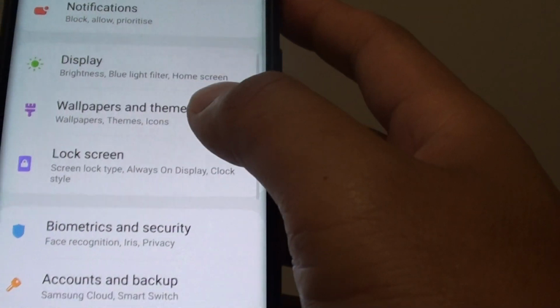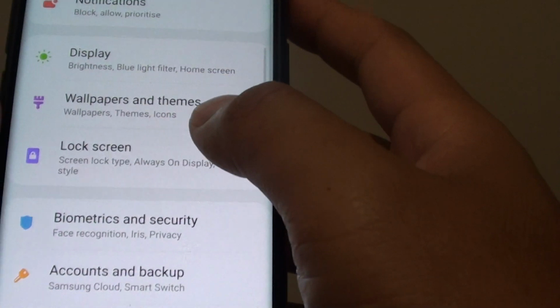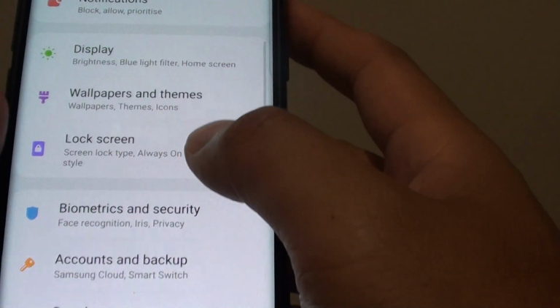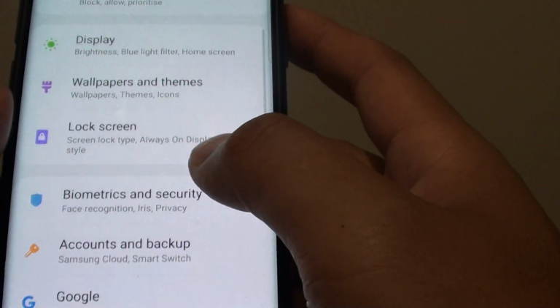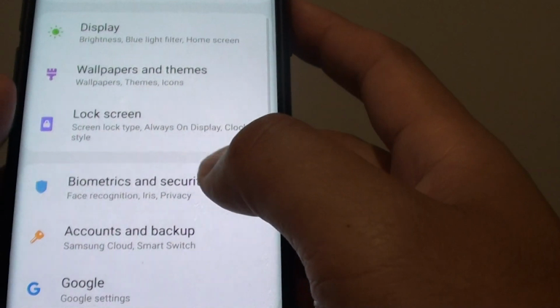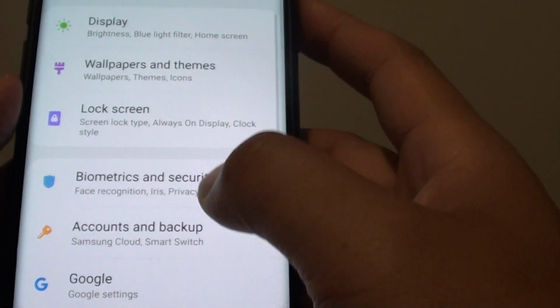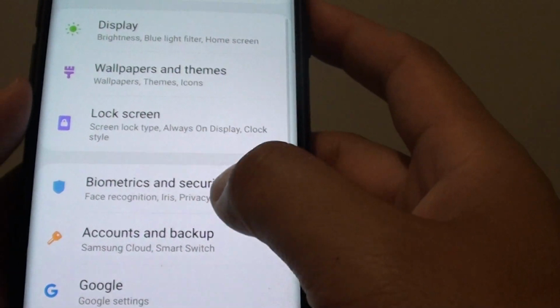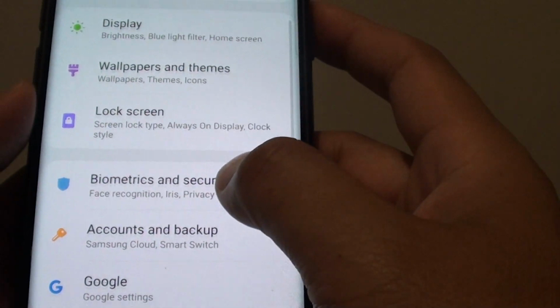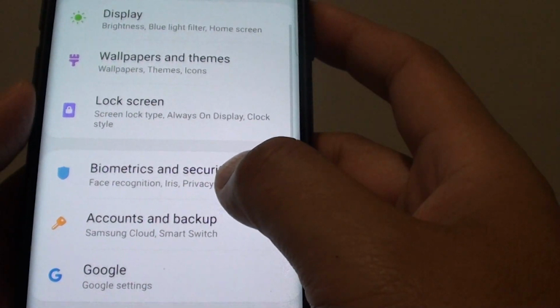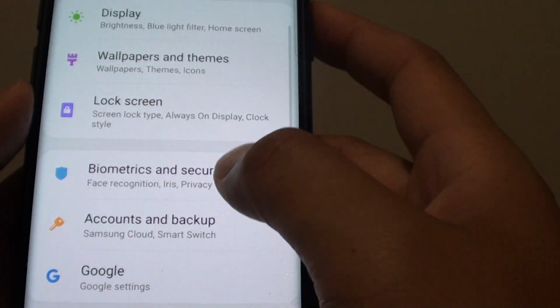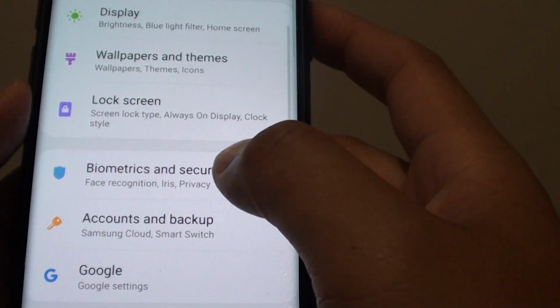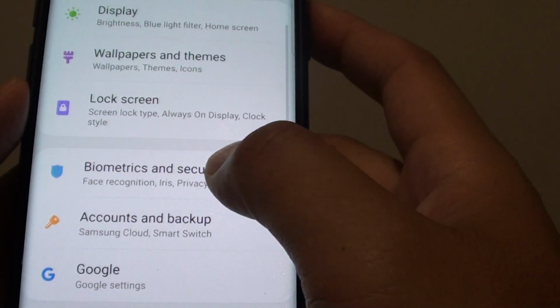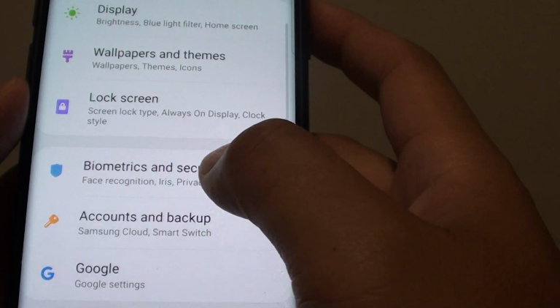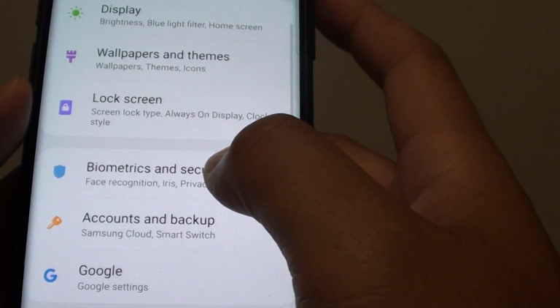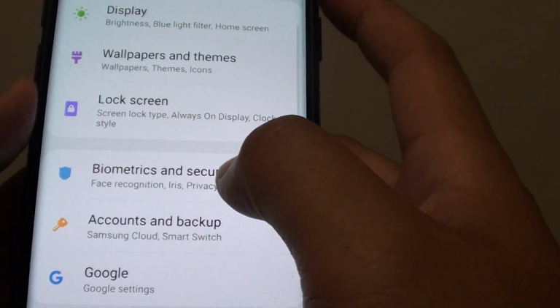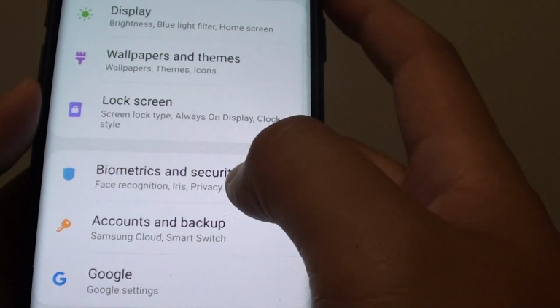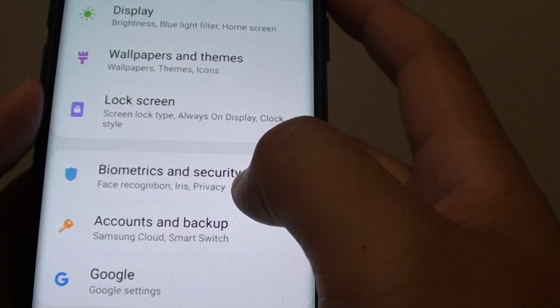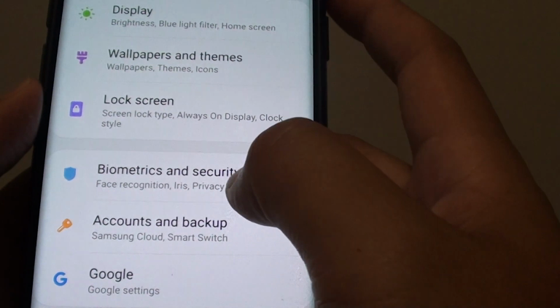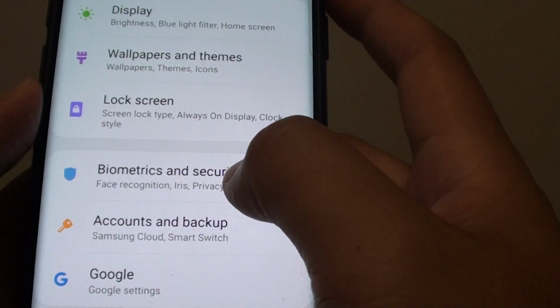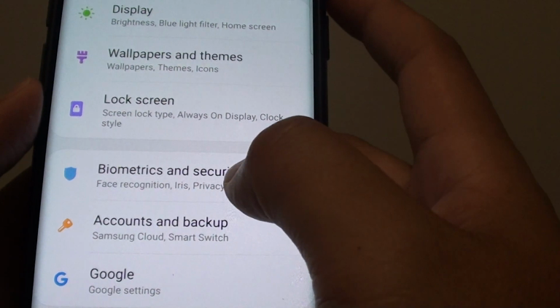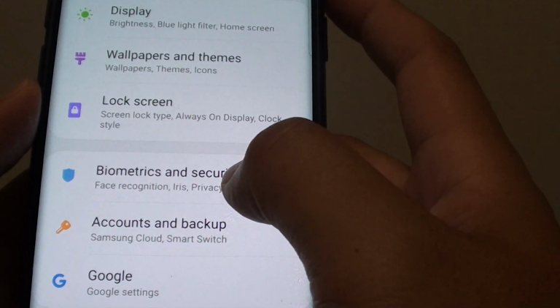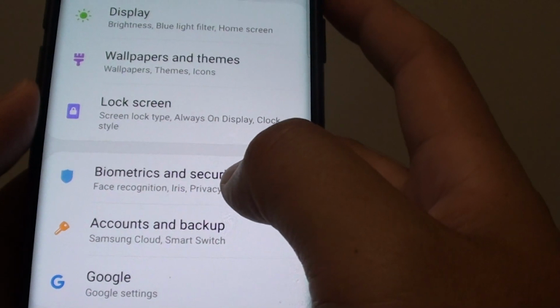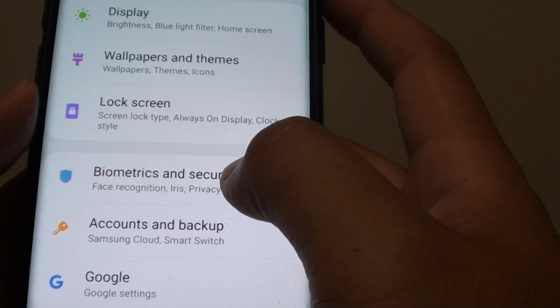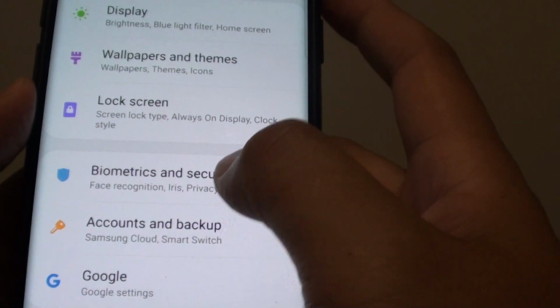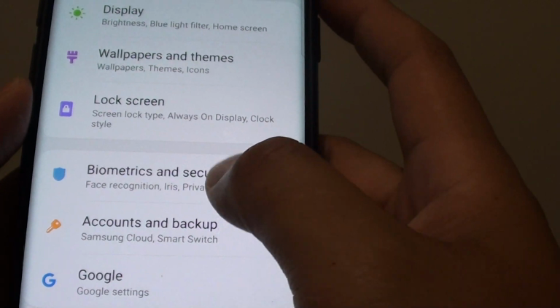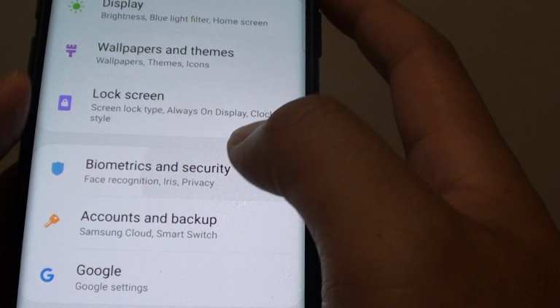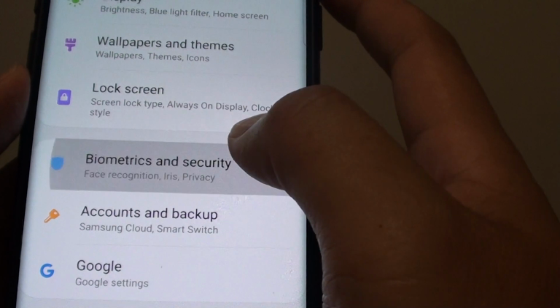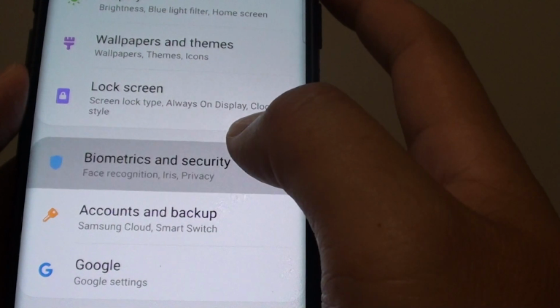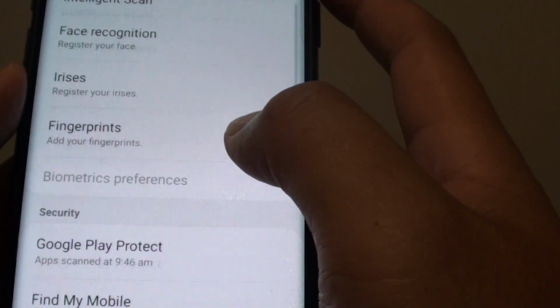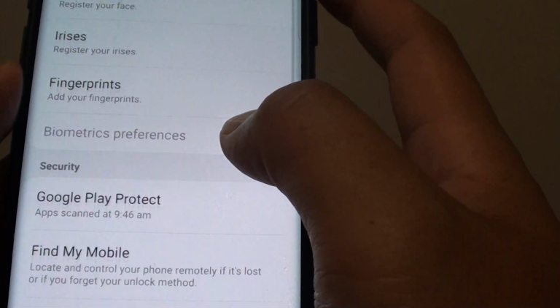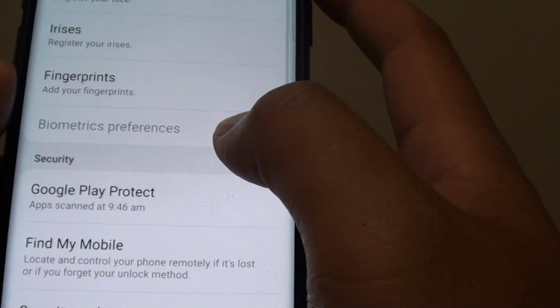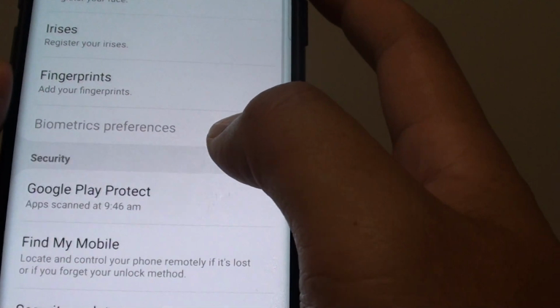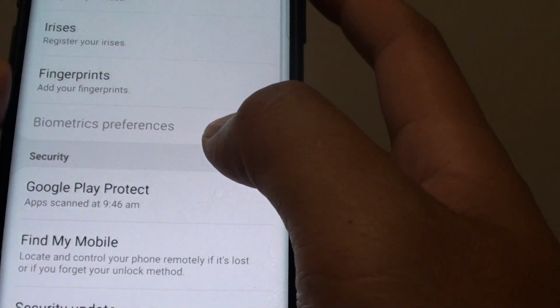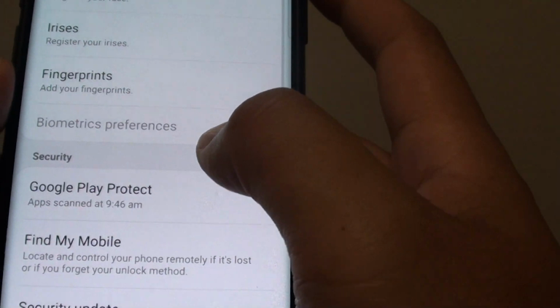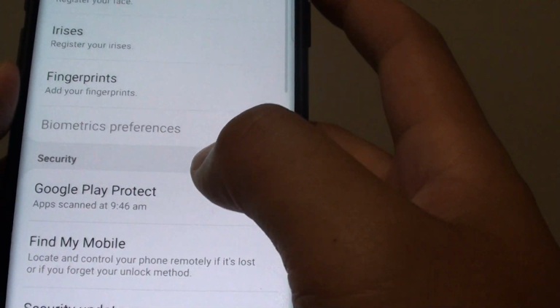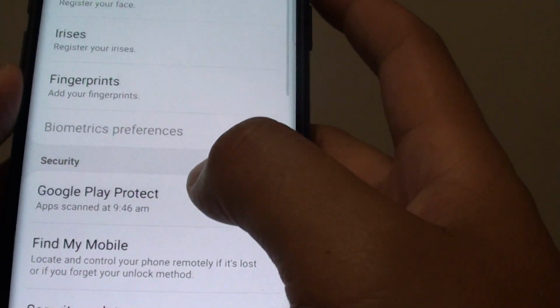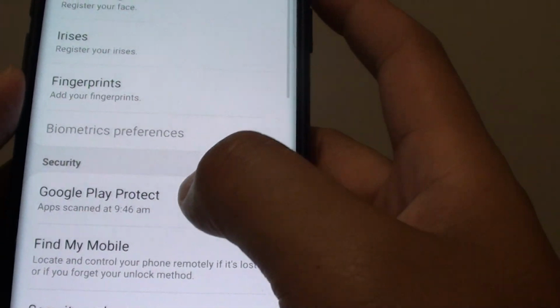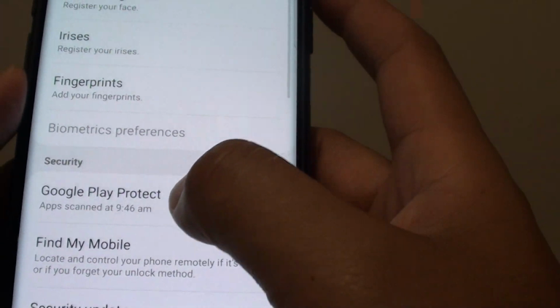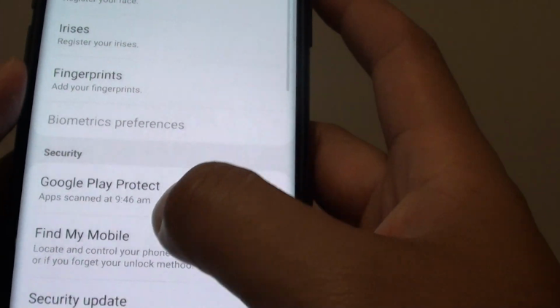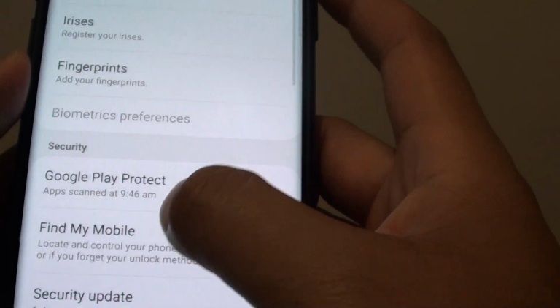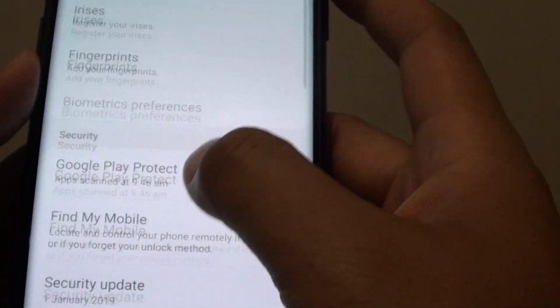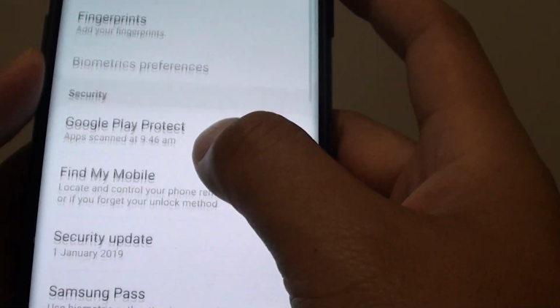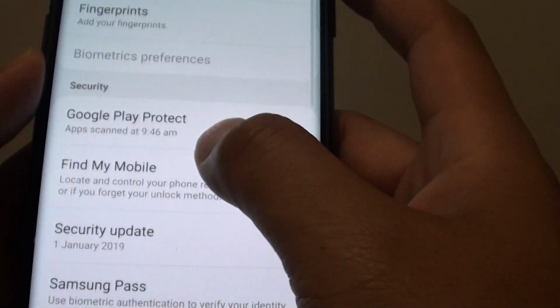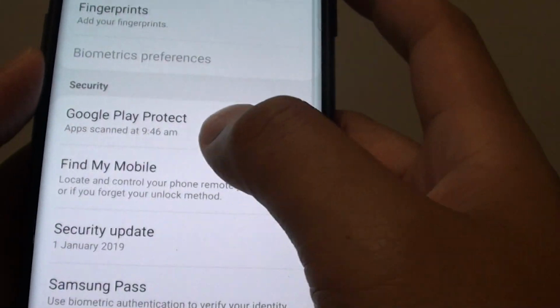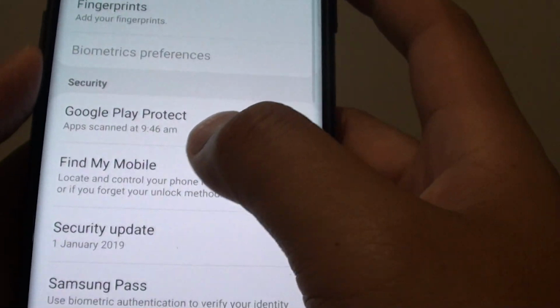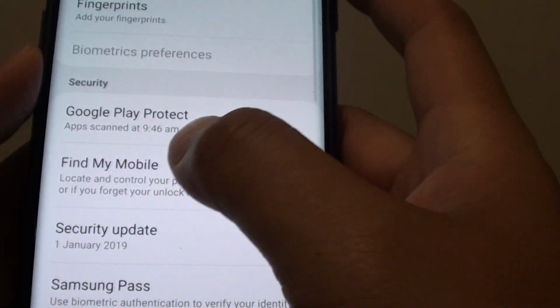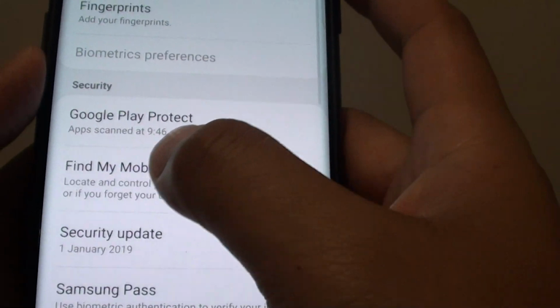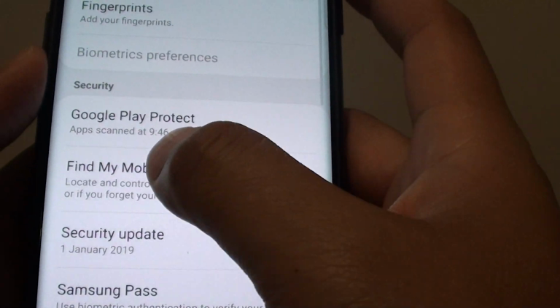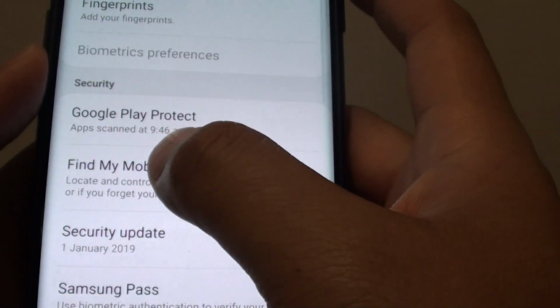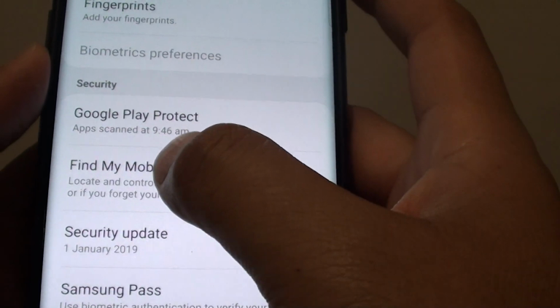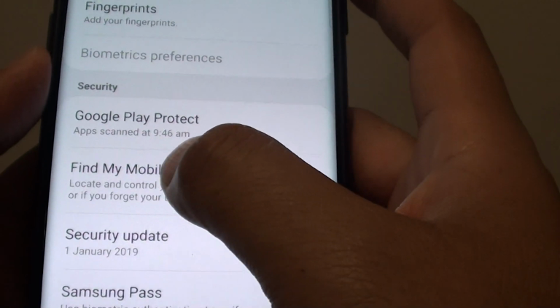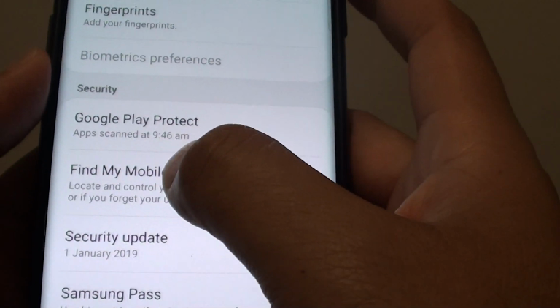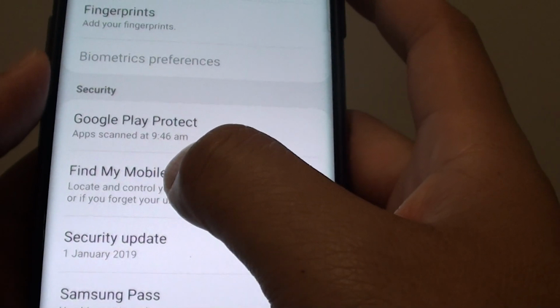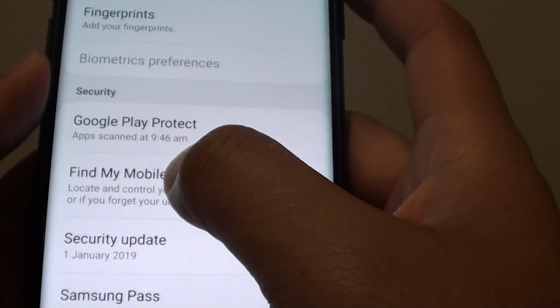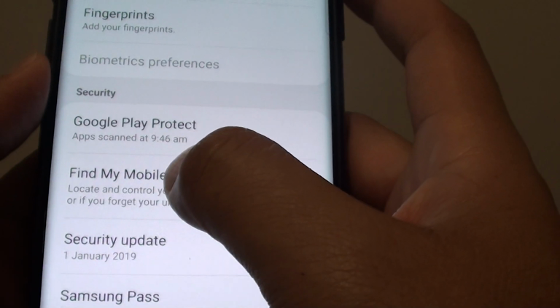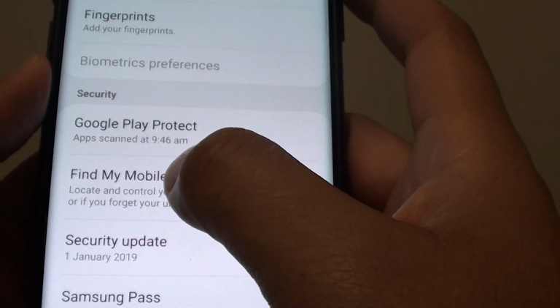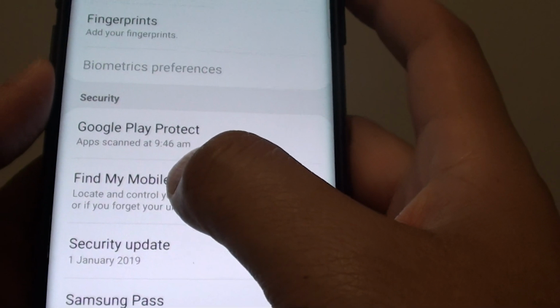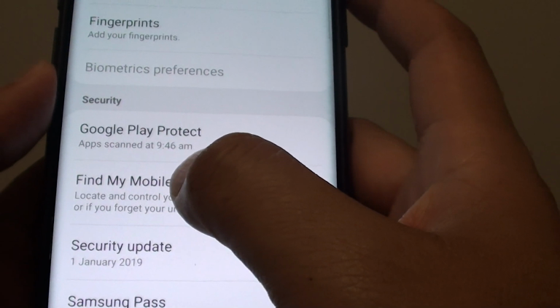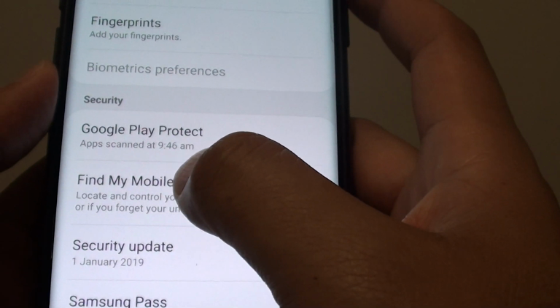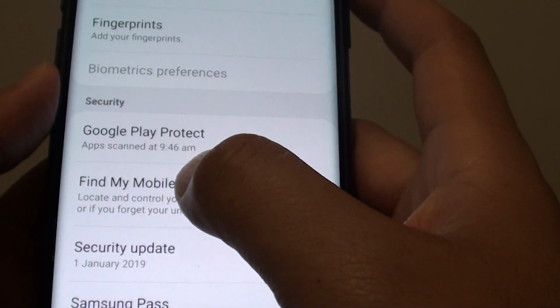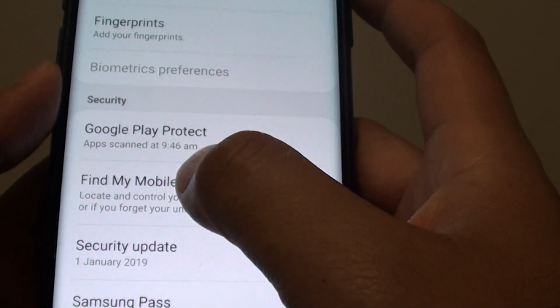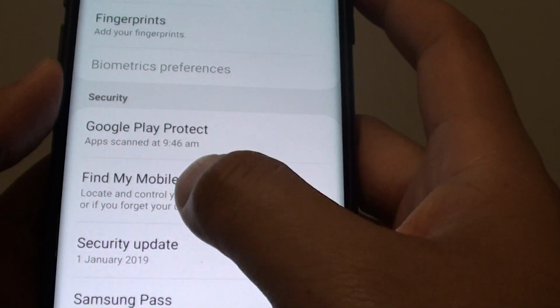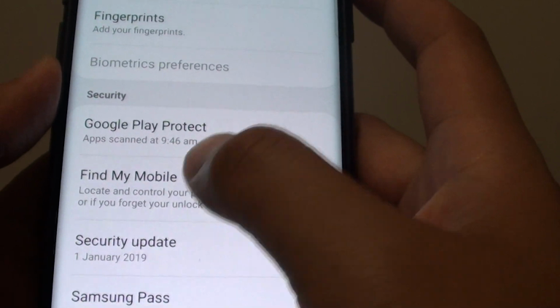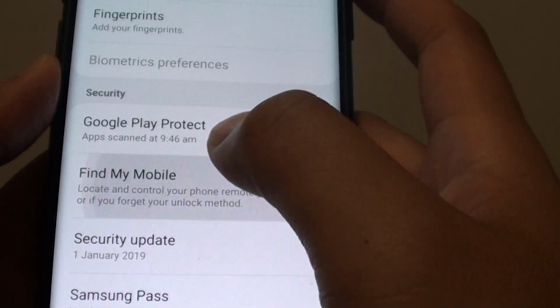From here, tap on Biometrics and Security, then go down and tap on Find My Mobile.